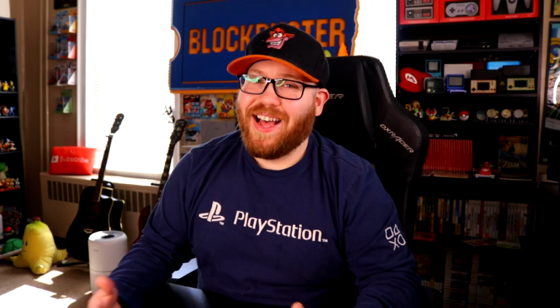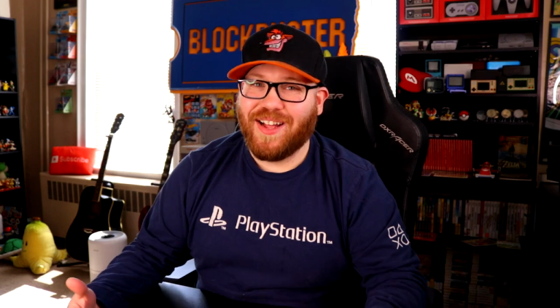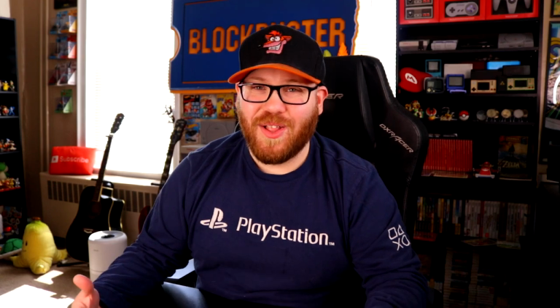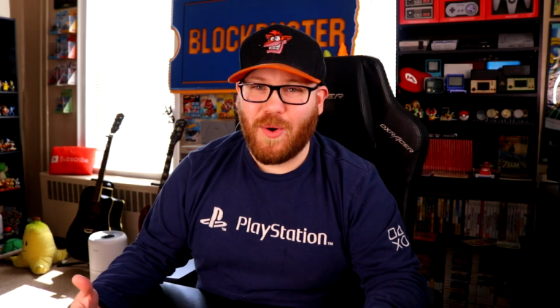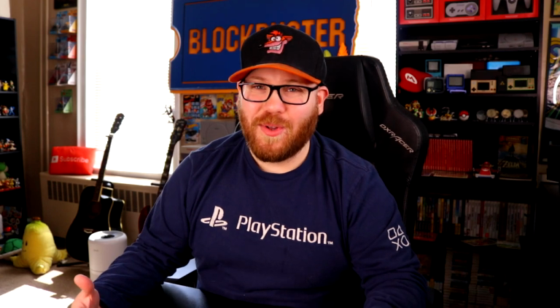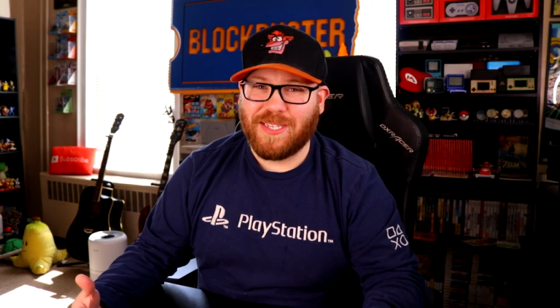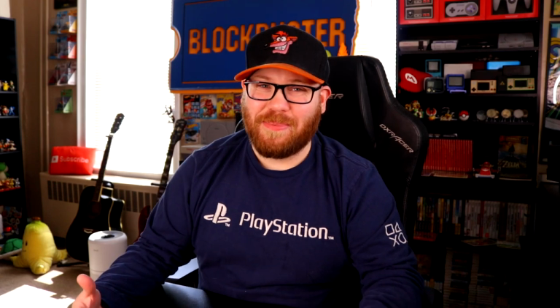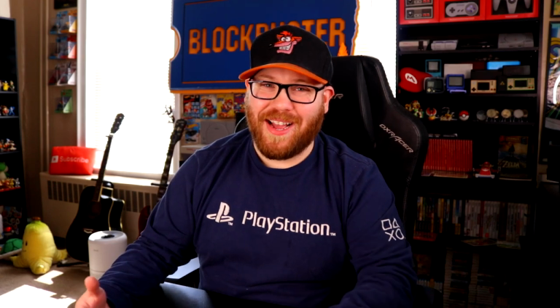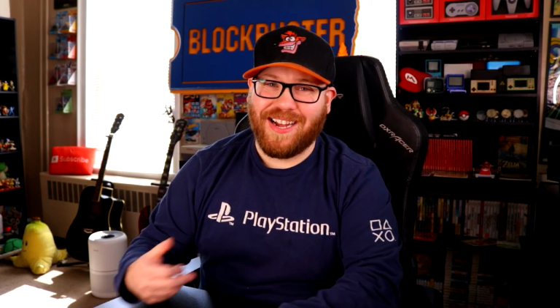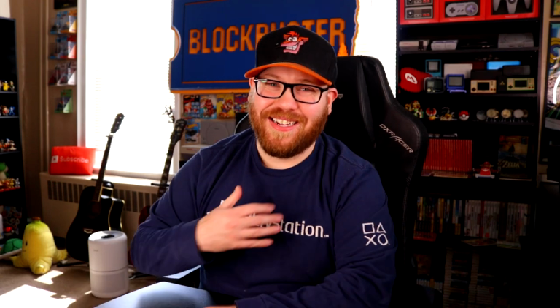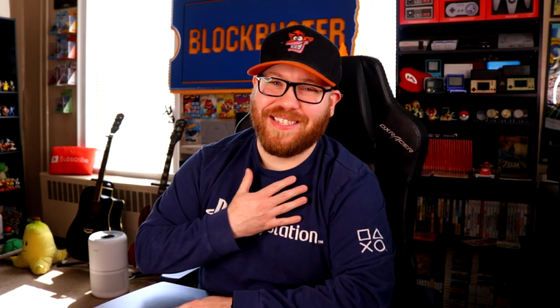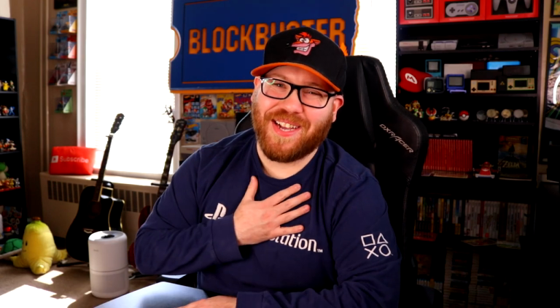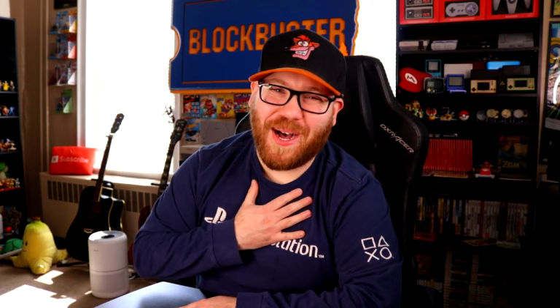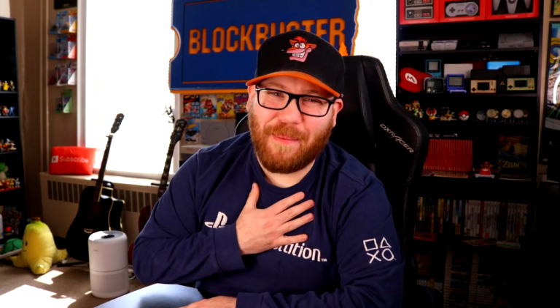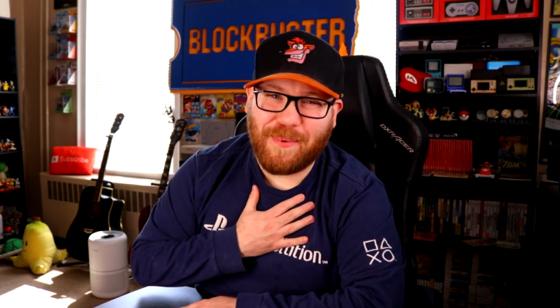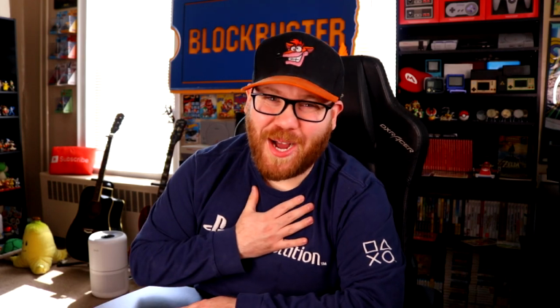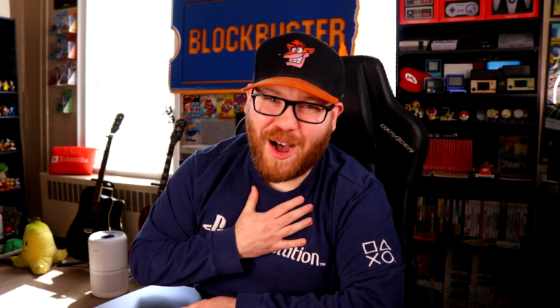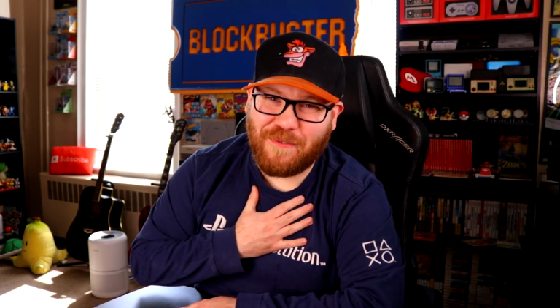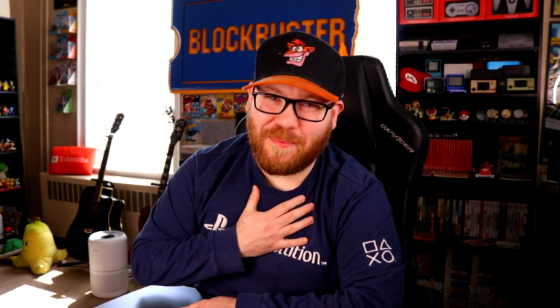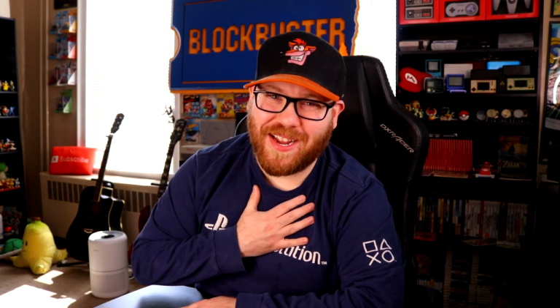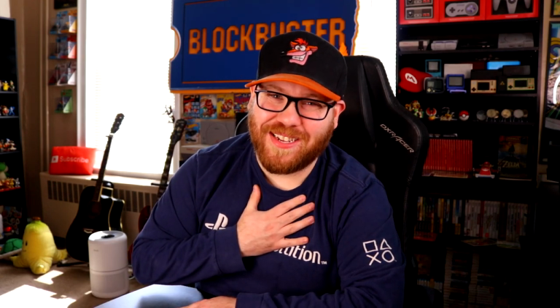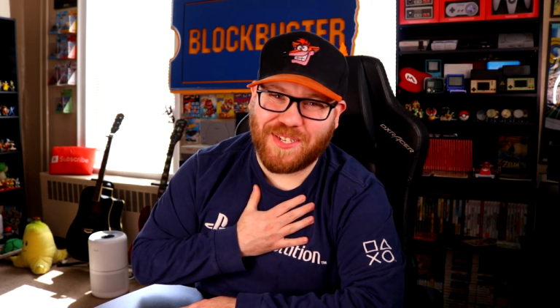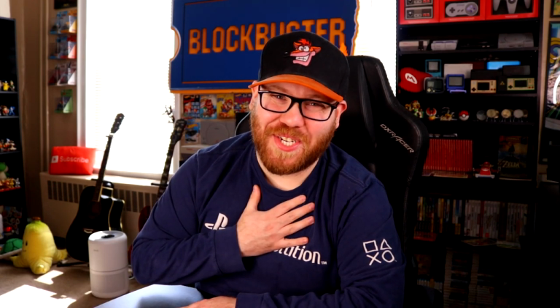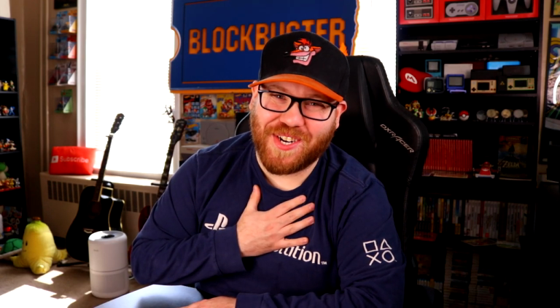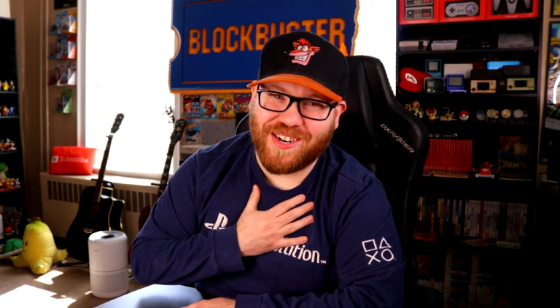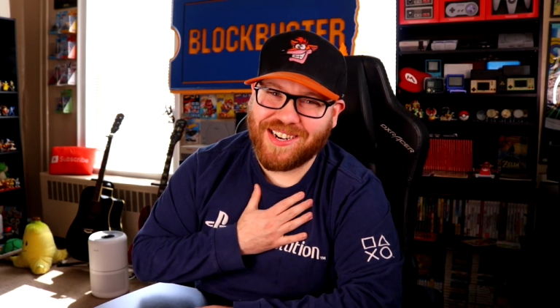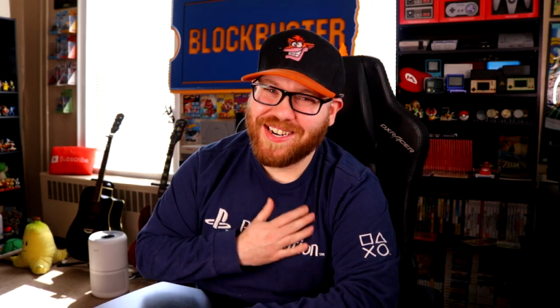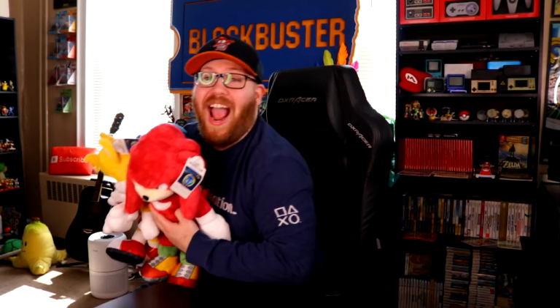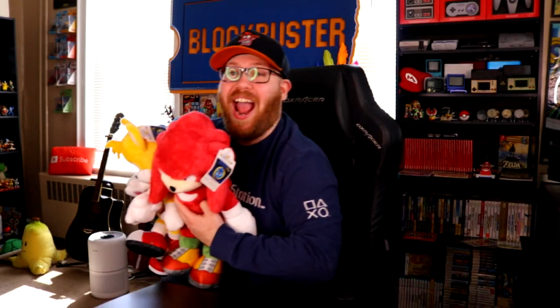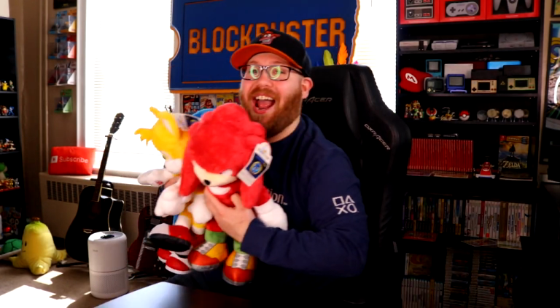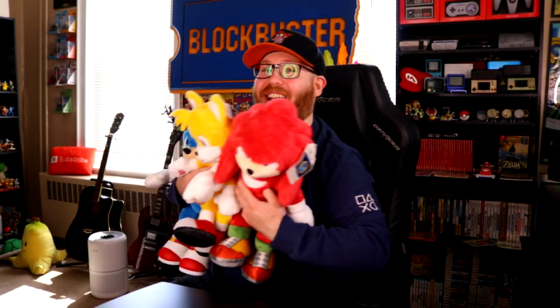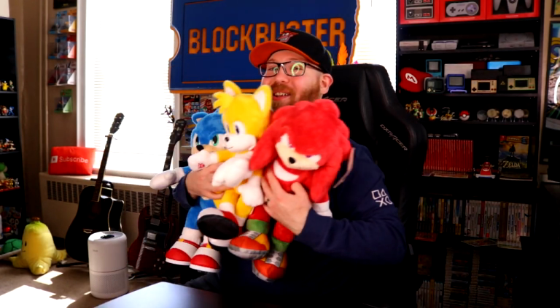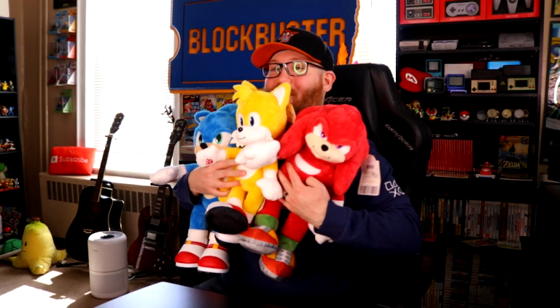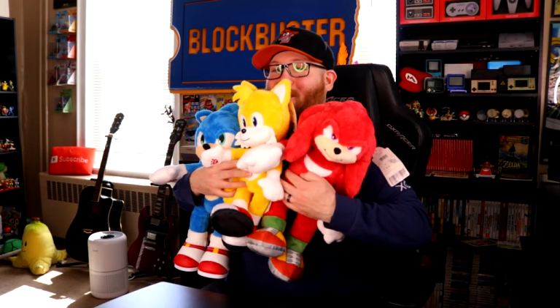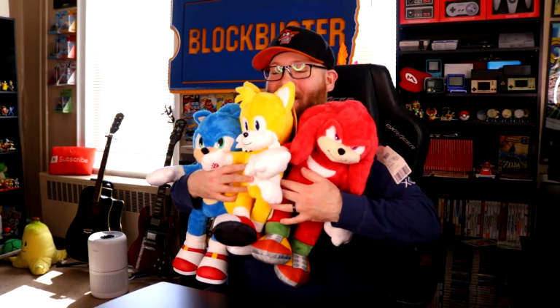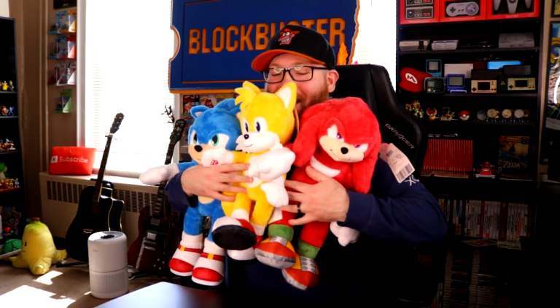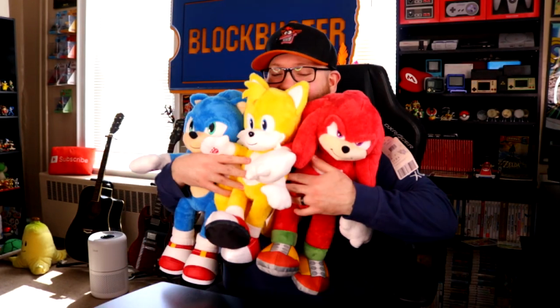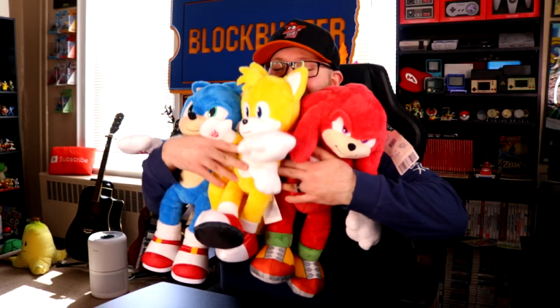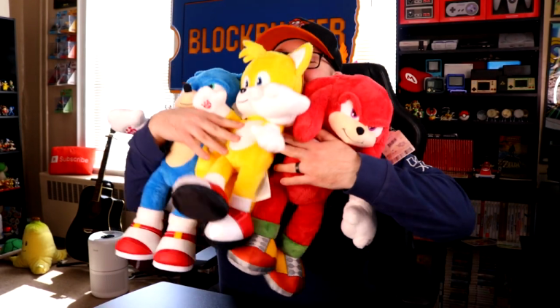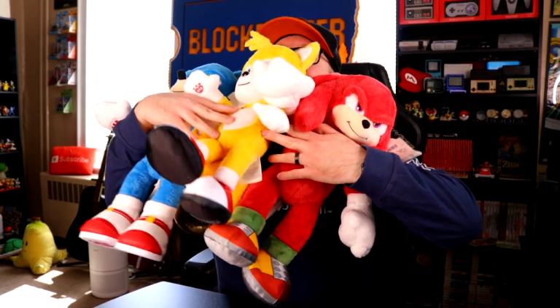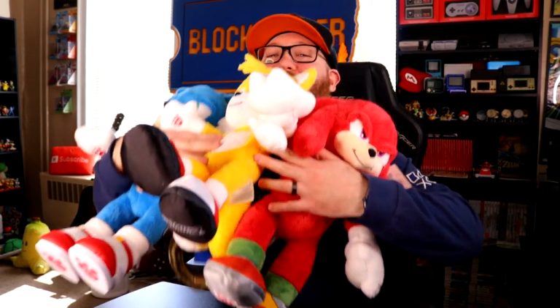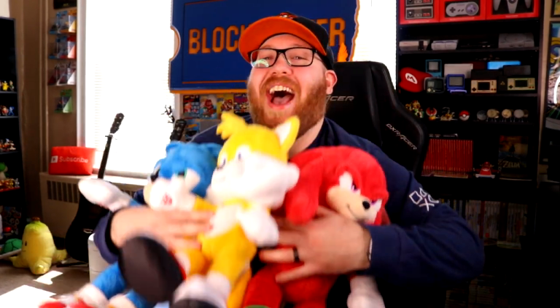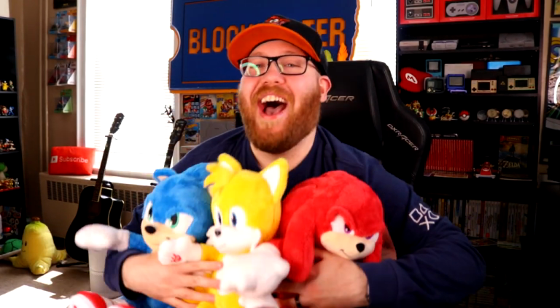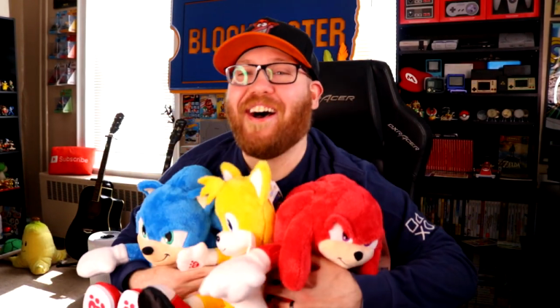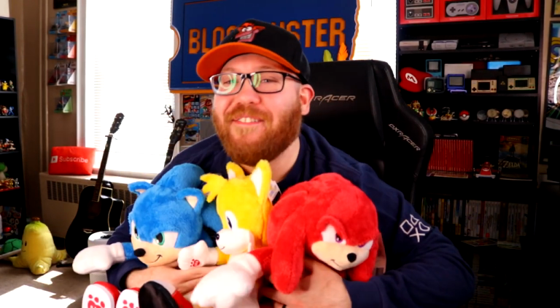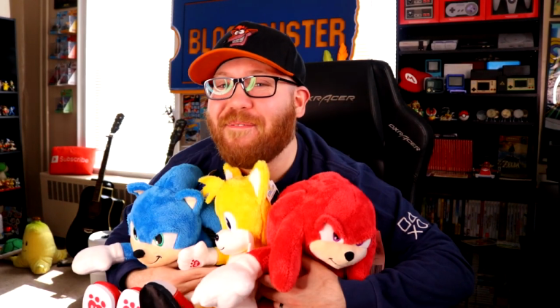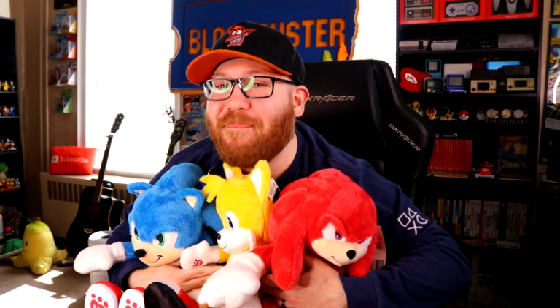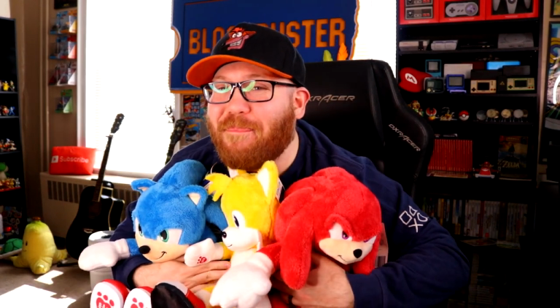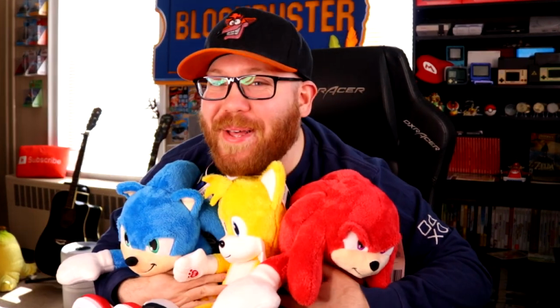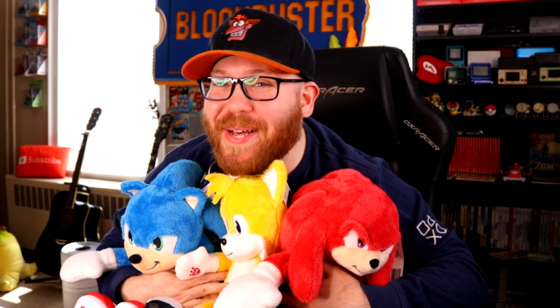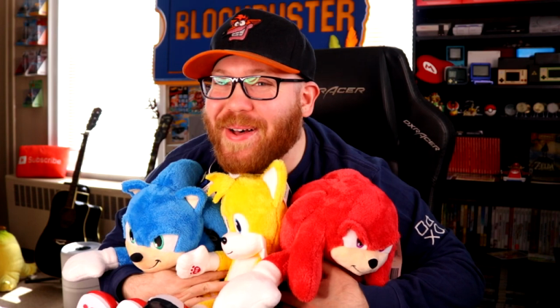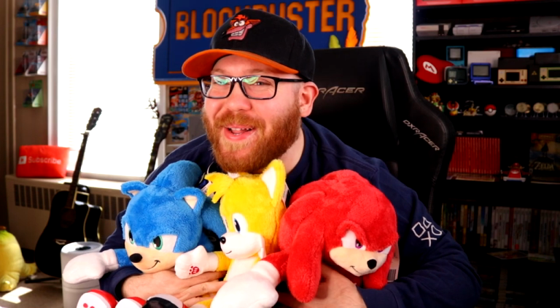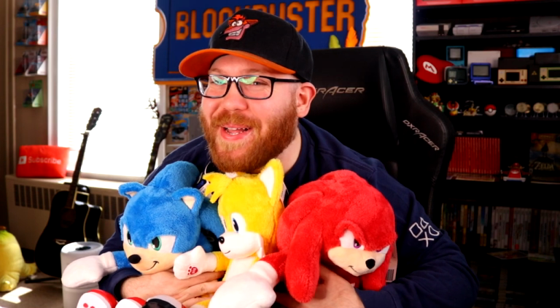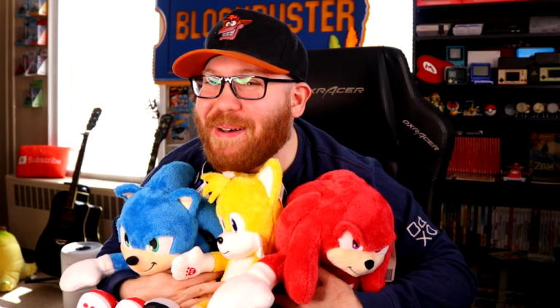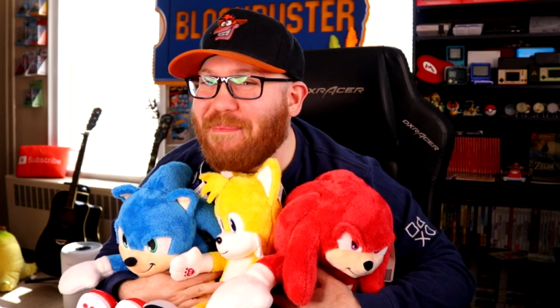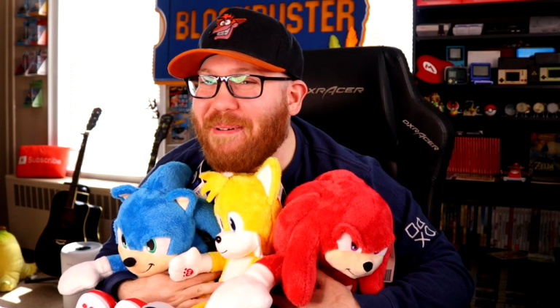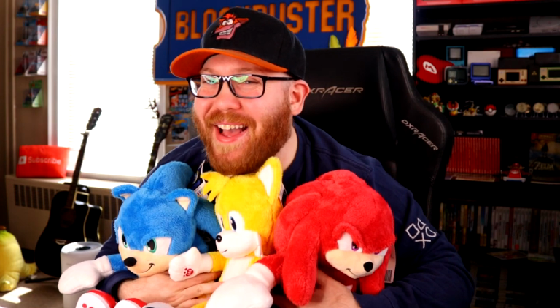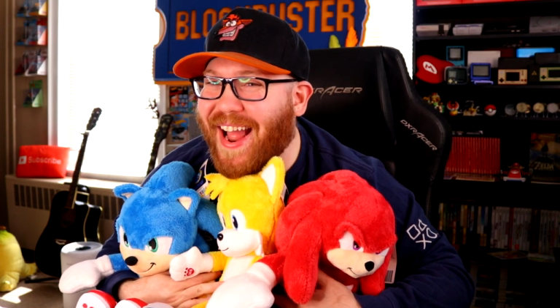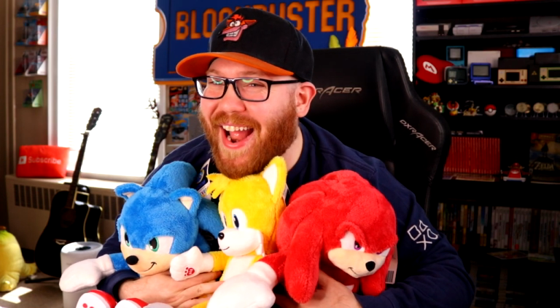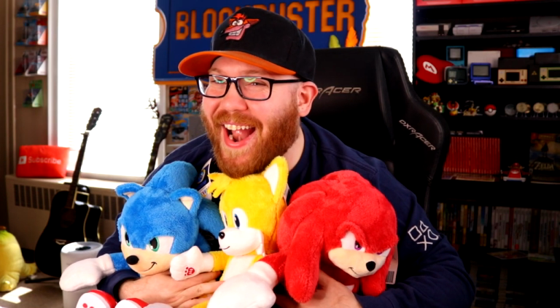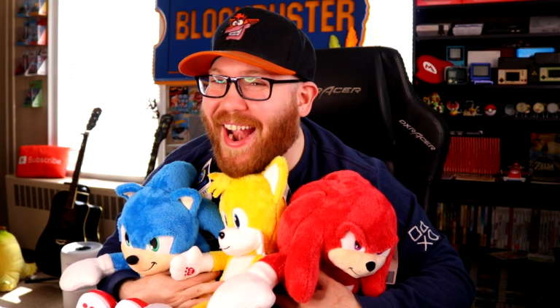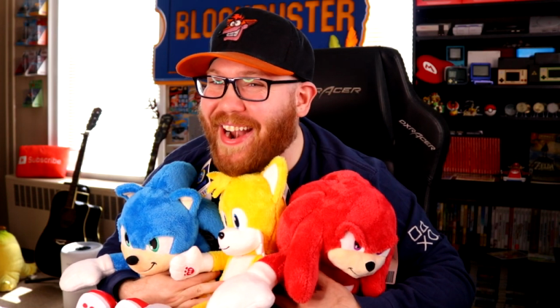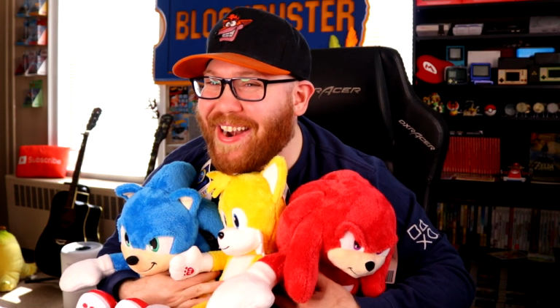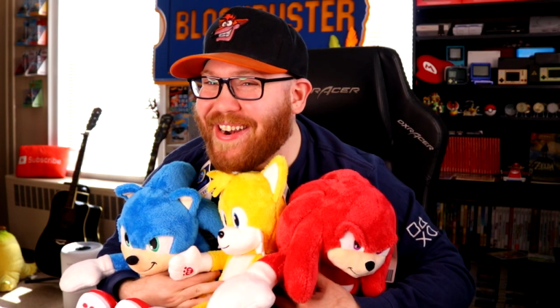Hello, what's up guys? I'm Kyle from KUGR and we have Build-A-Bears!